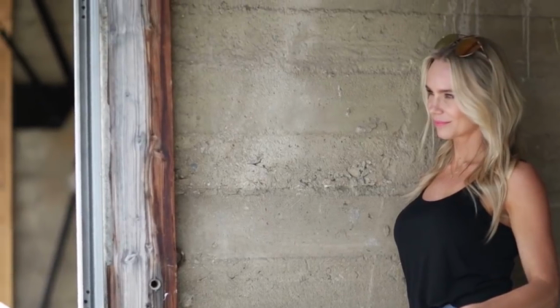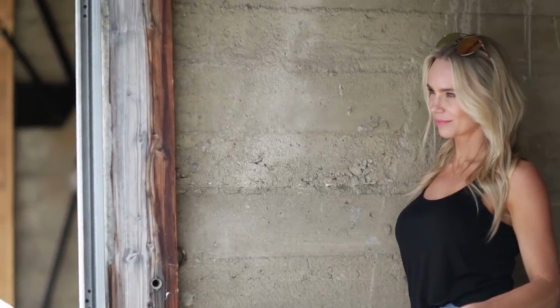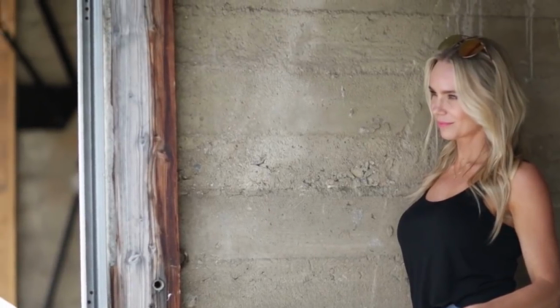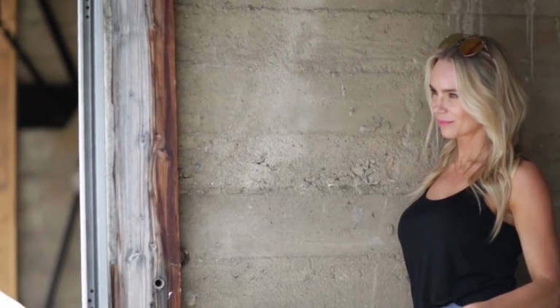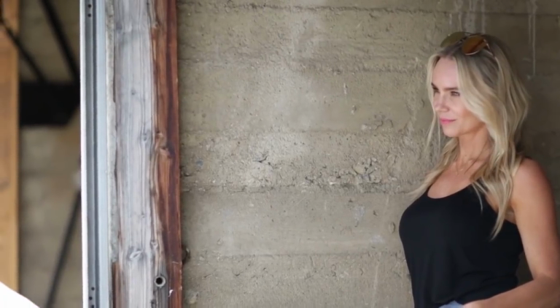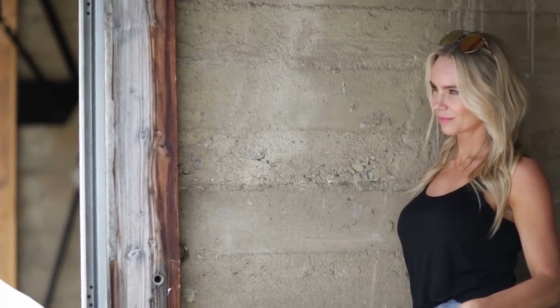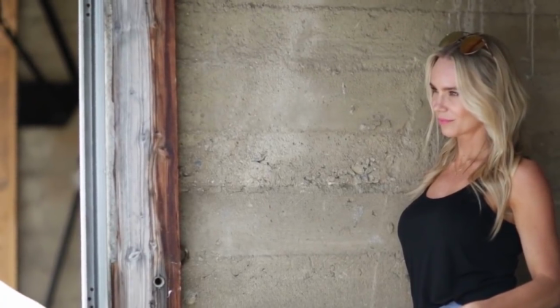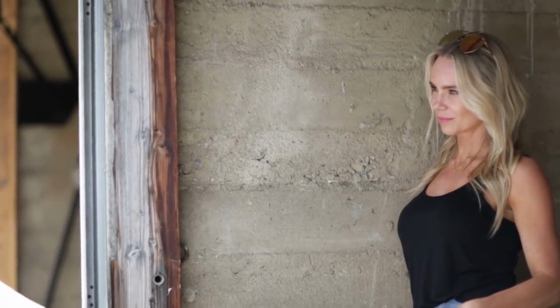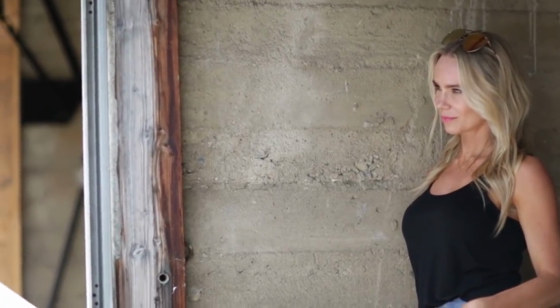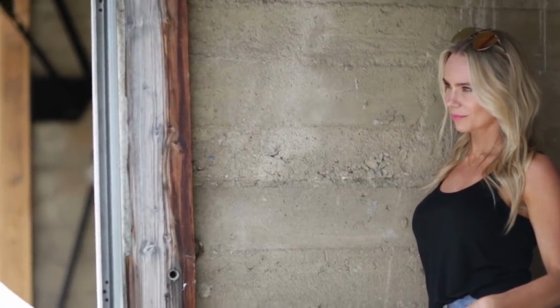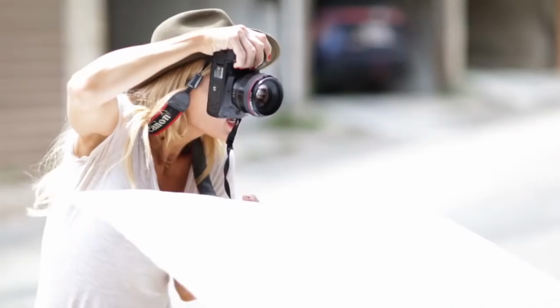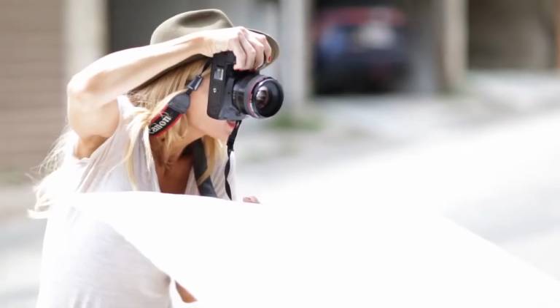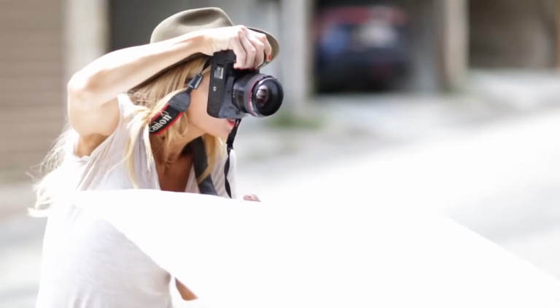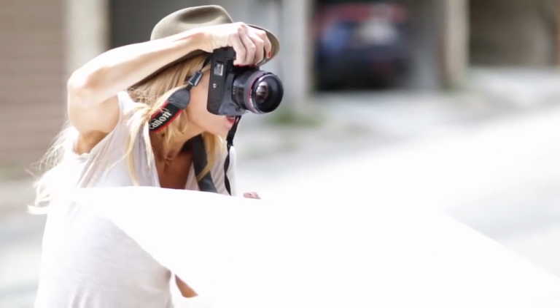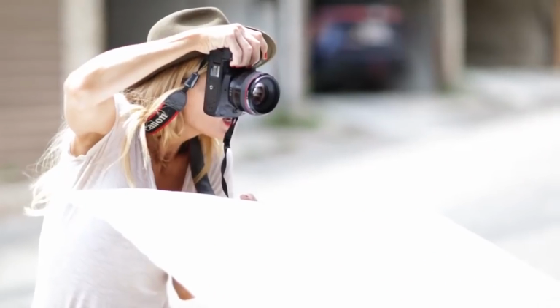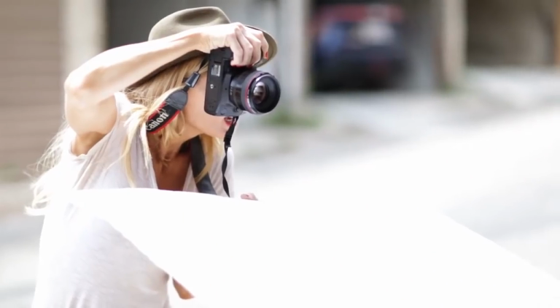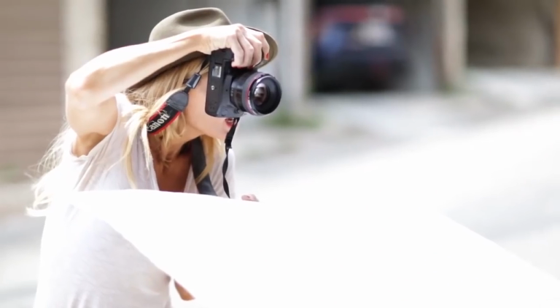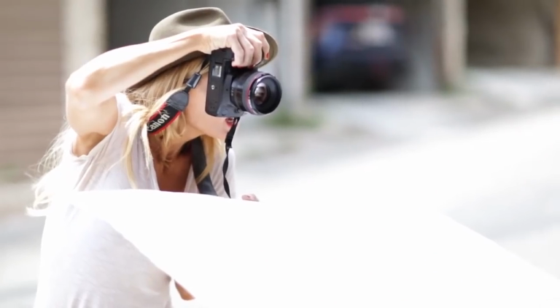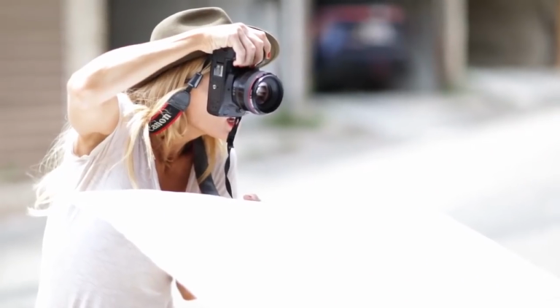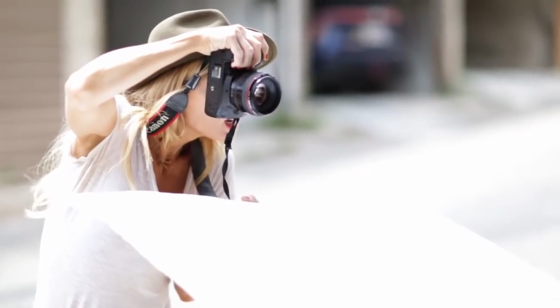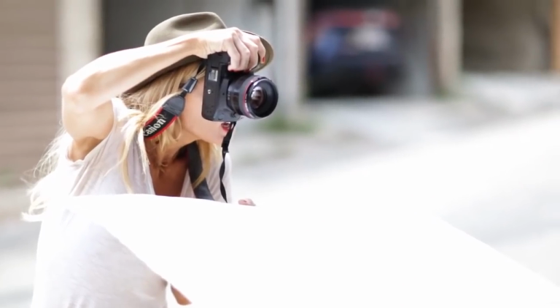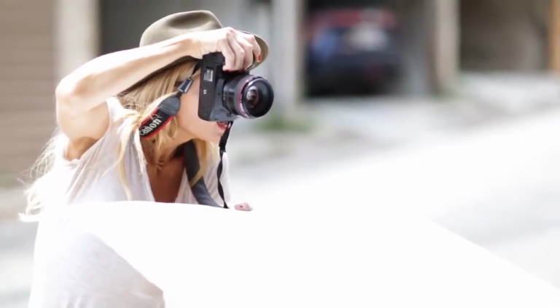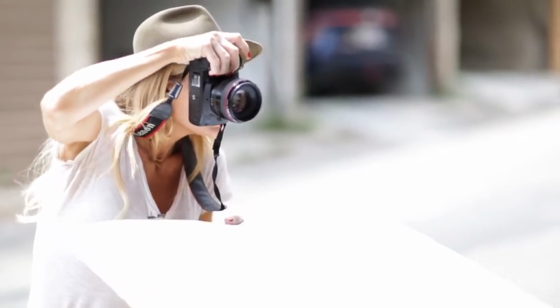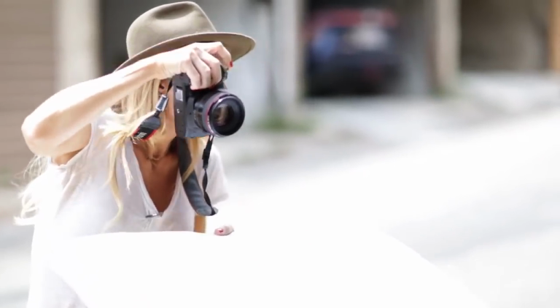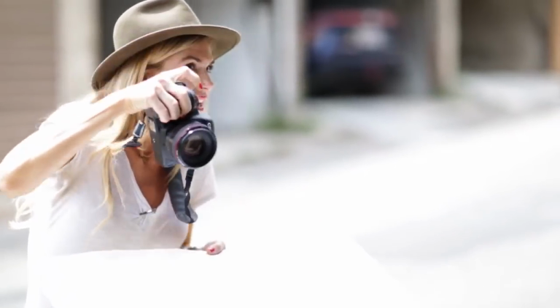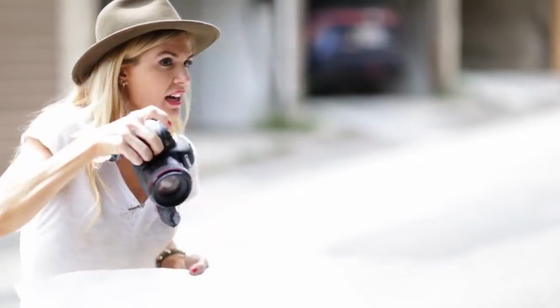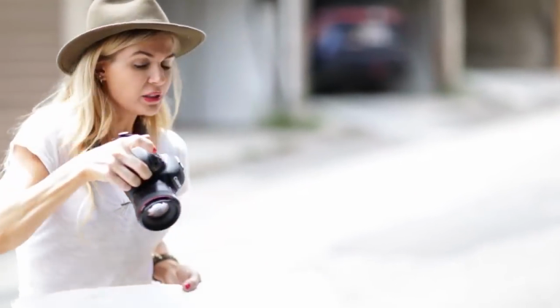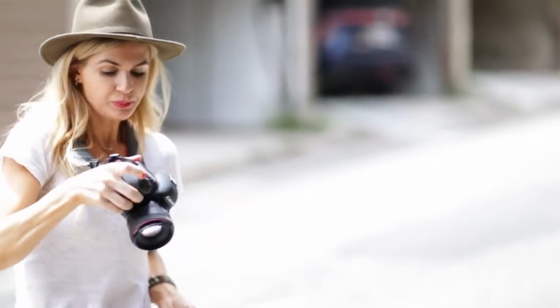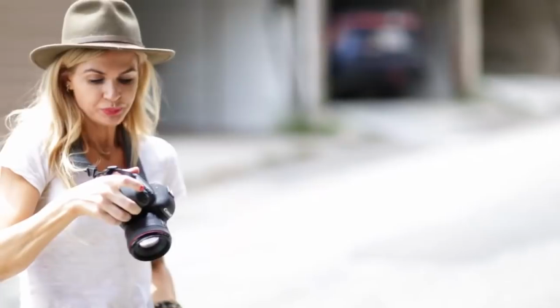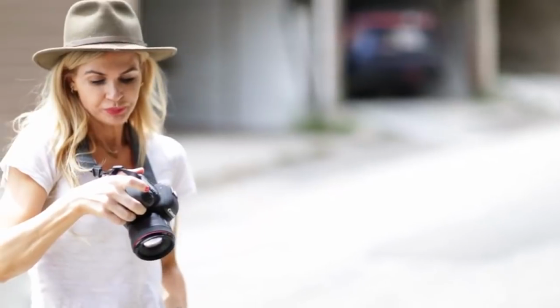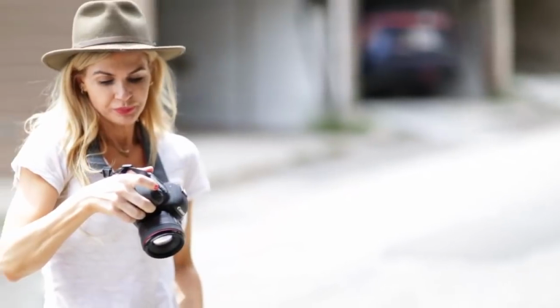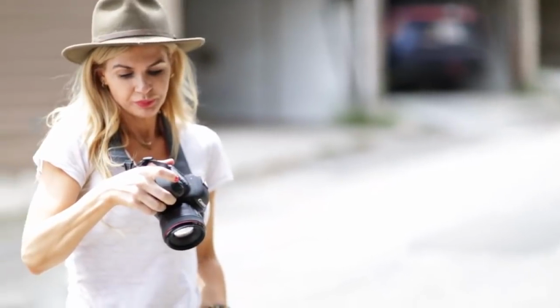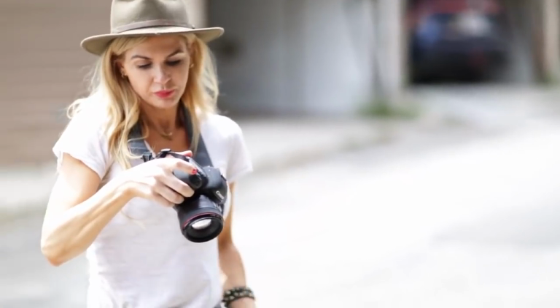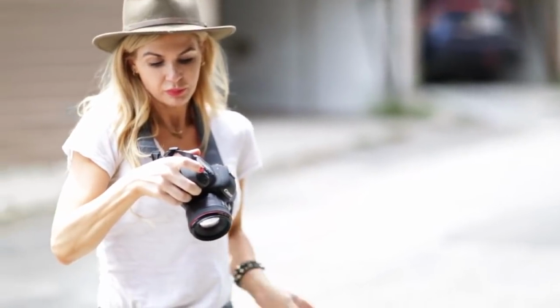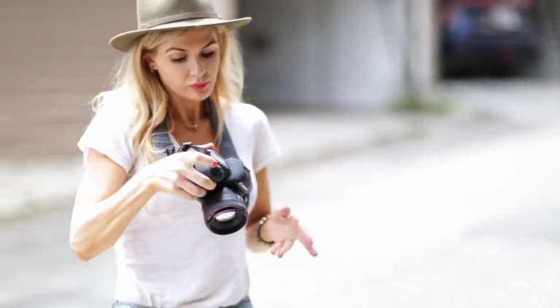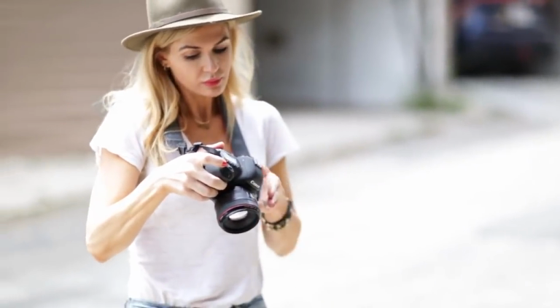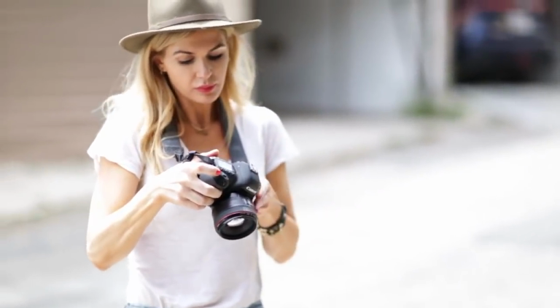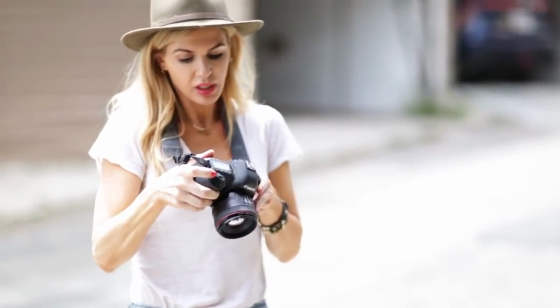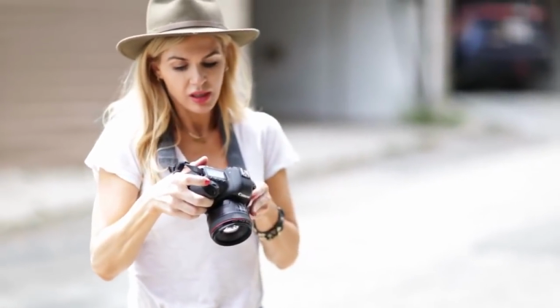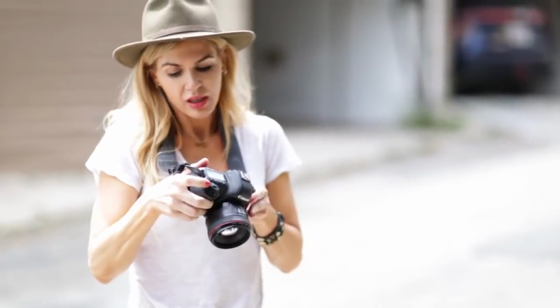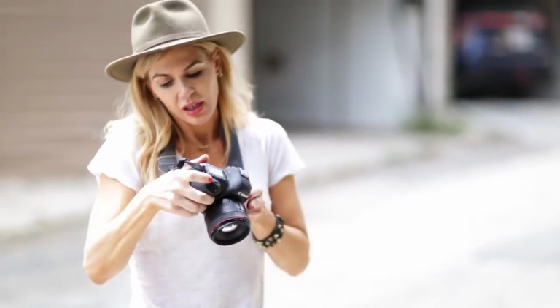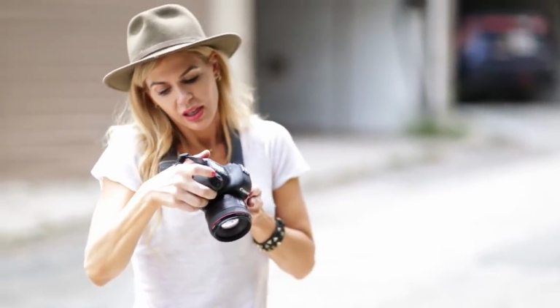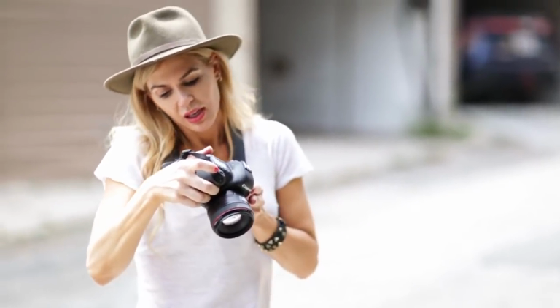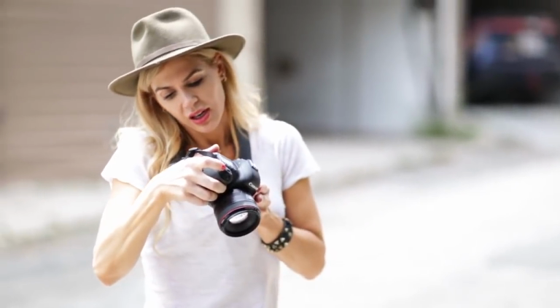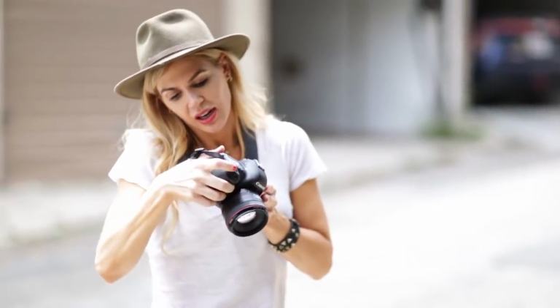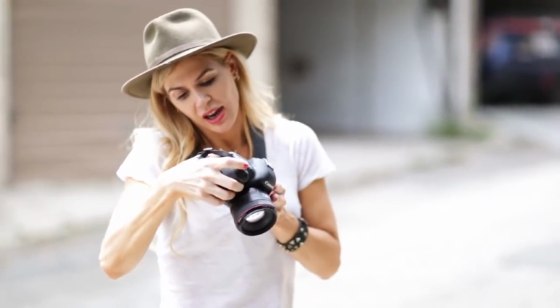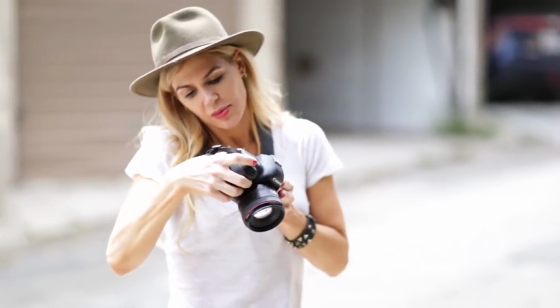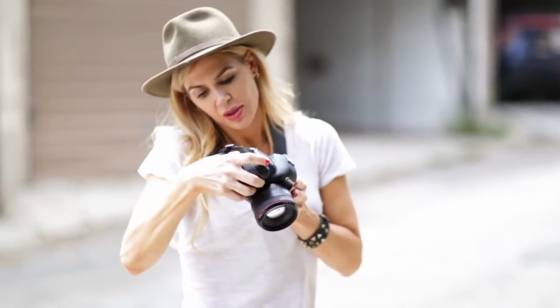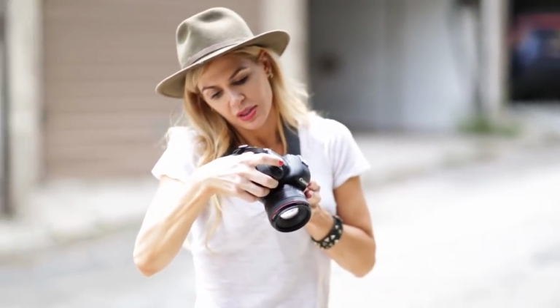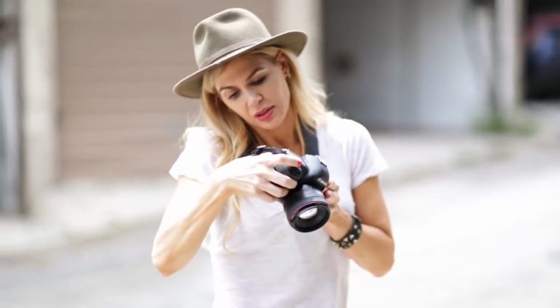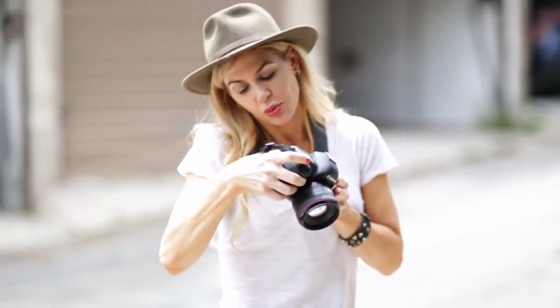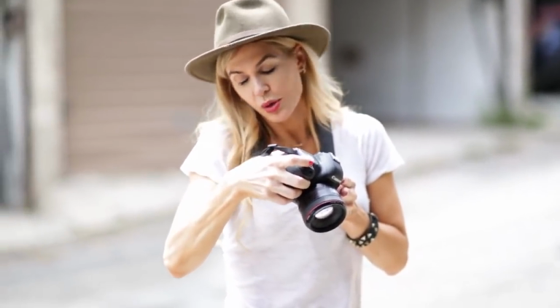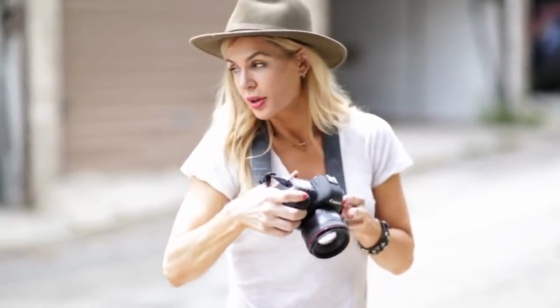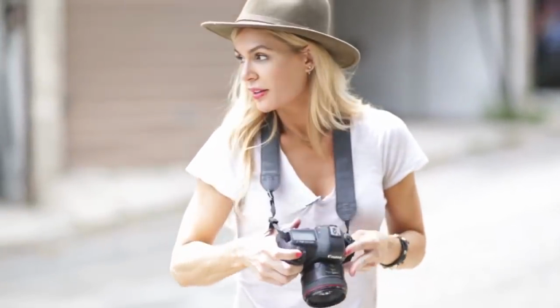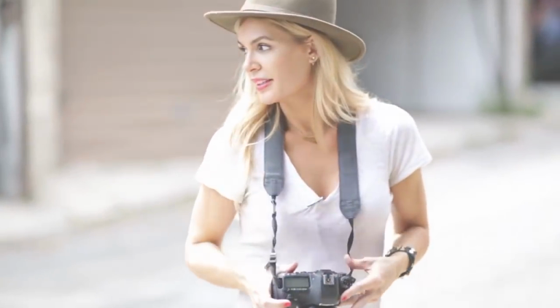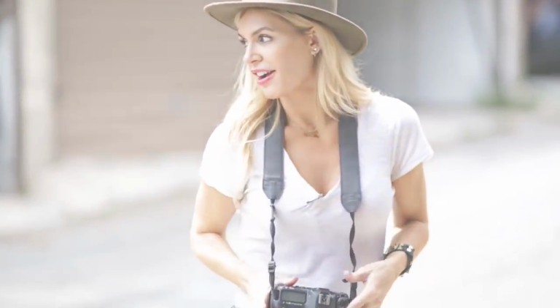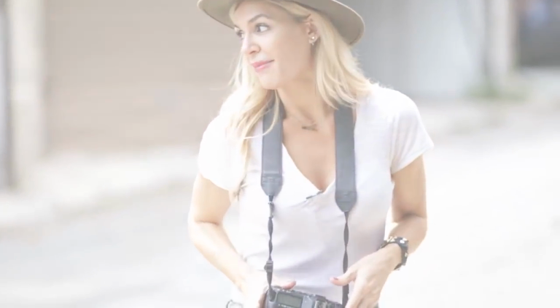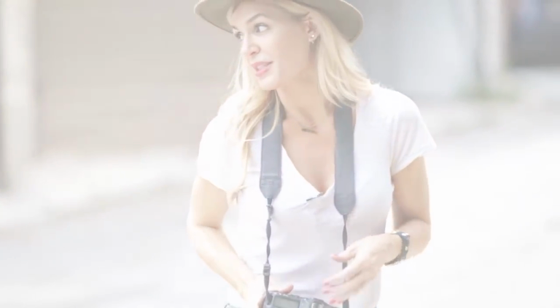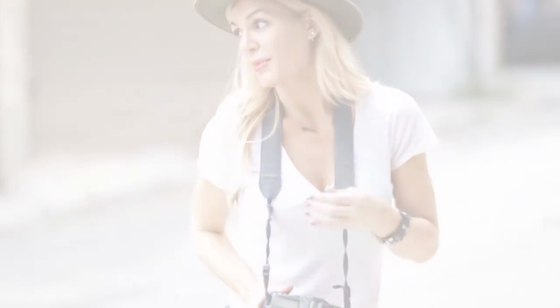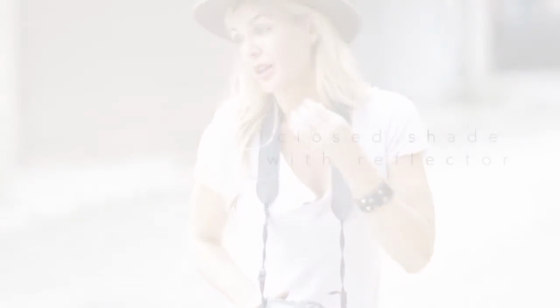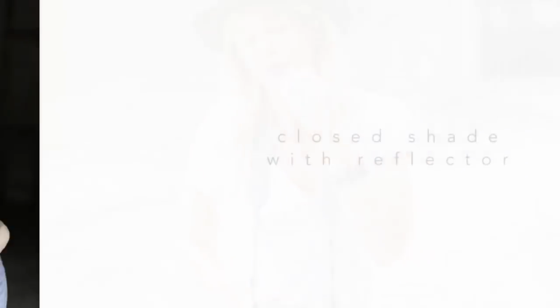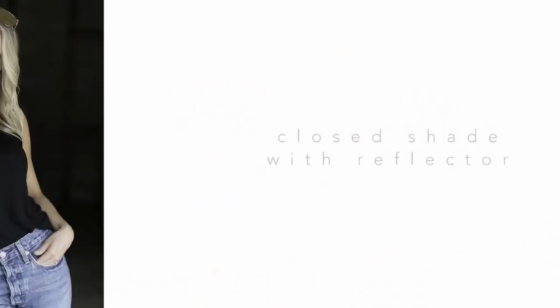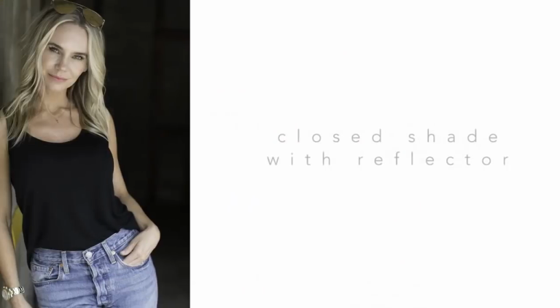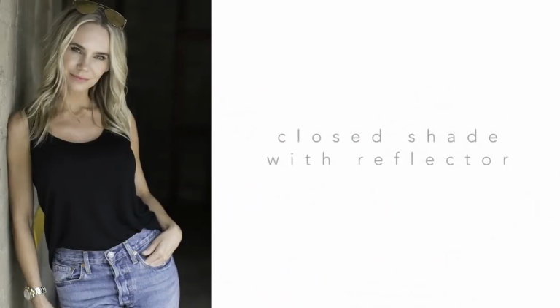Because before I only had the catch light on the top of her eyelids. And now her eyeballs — I have it at the bottom too.